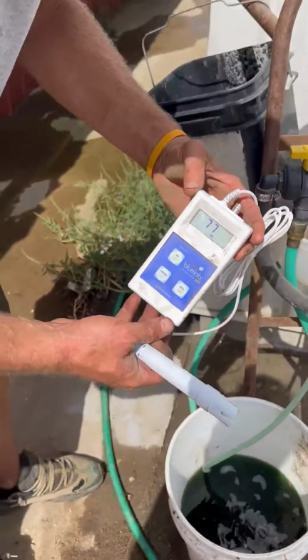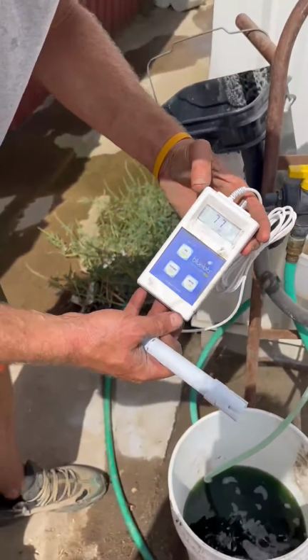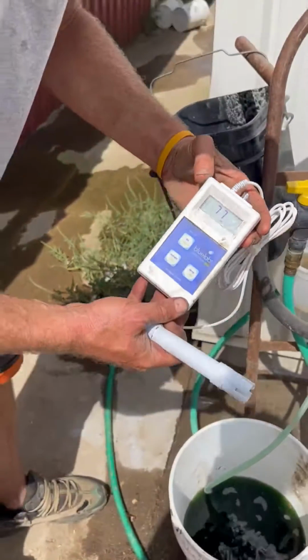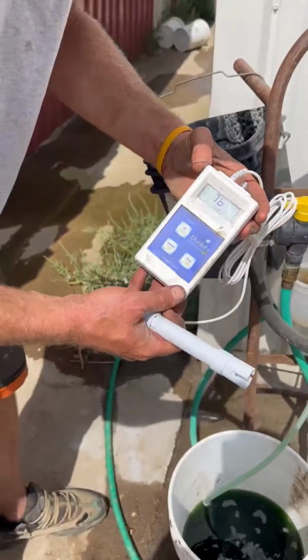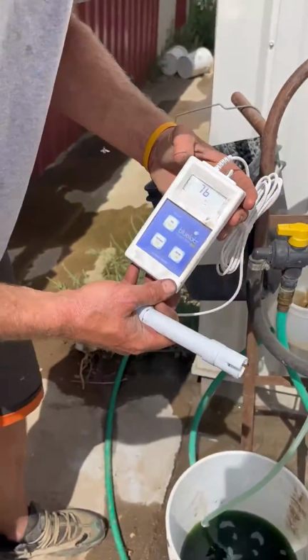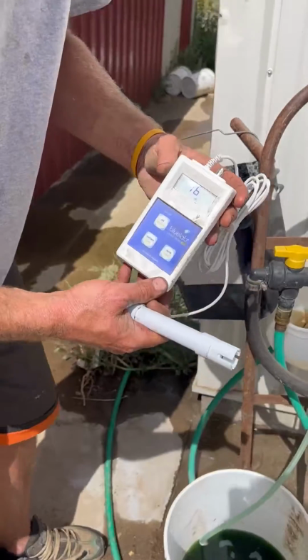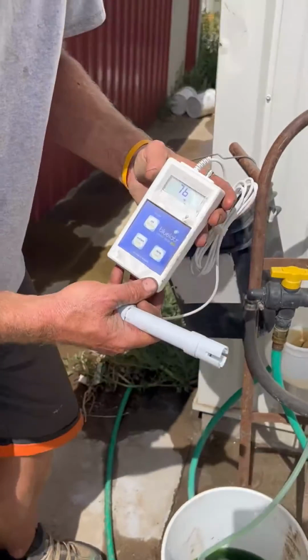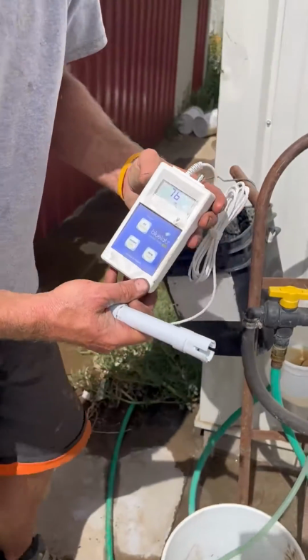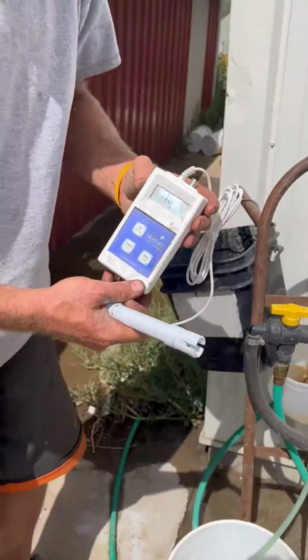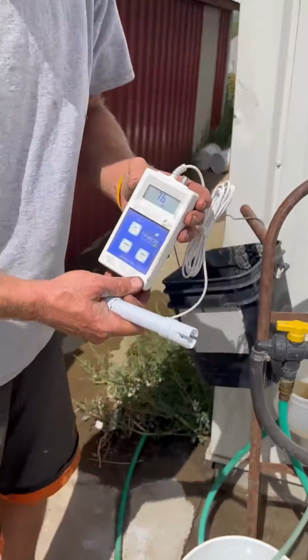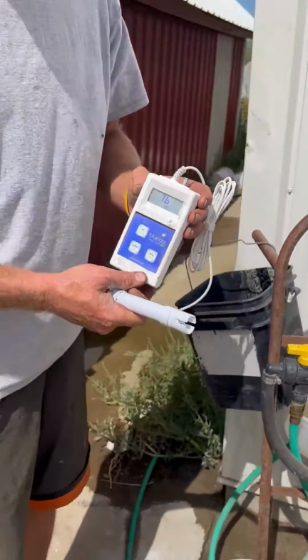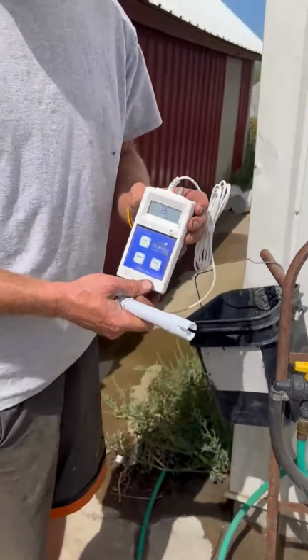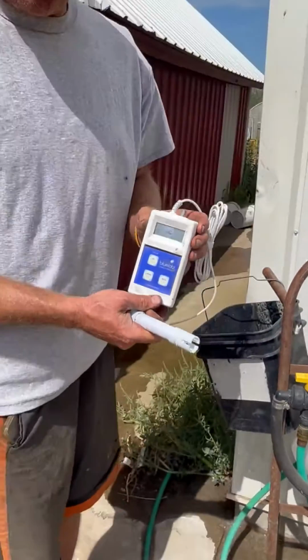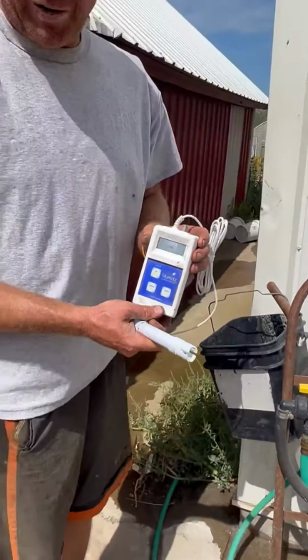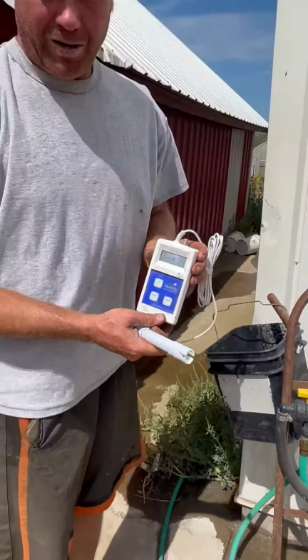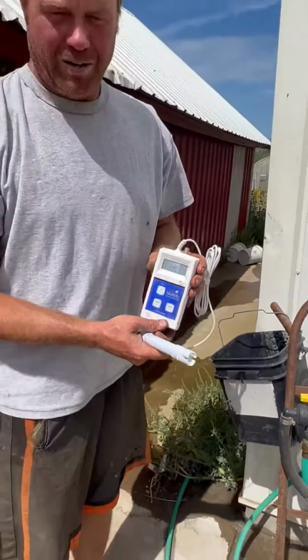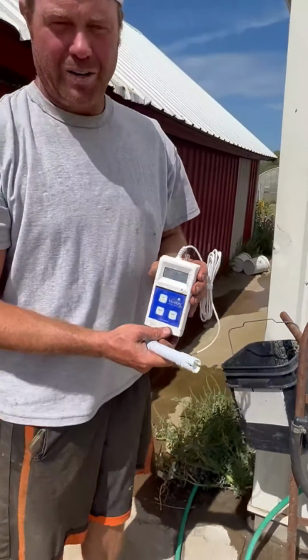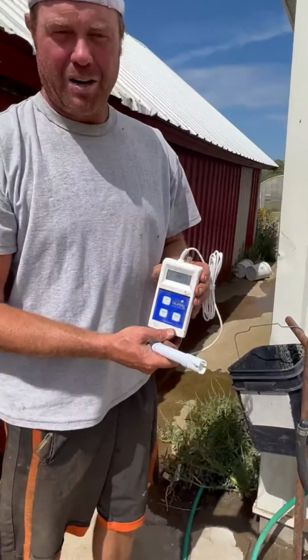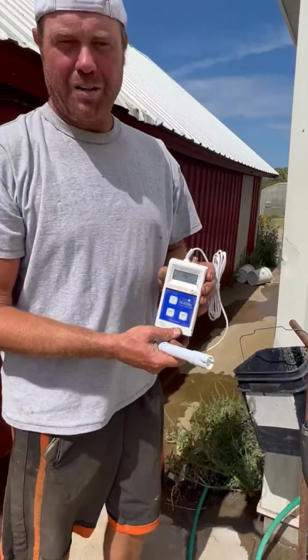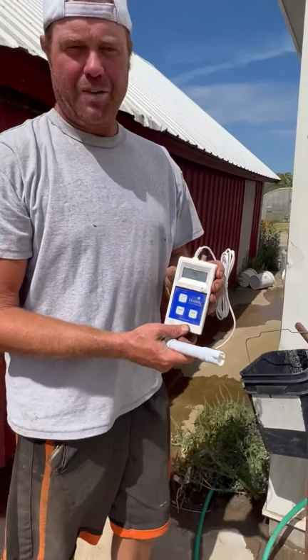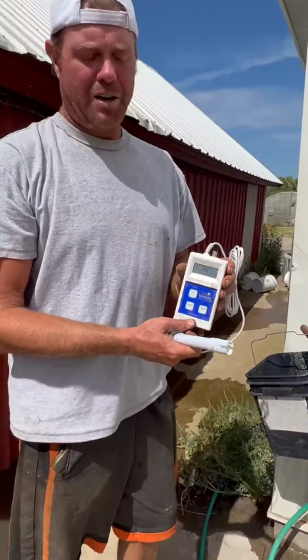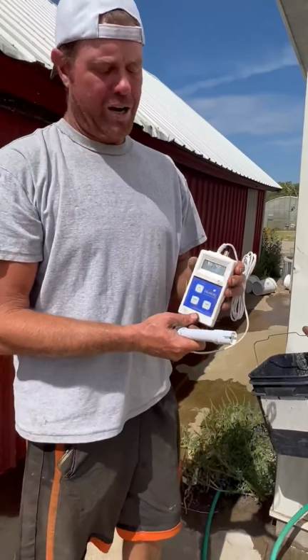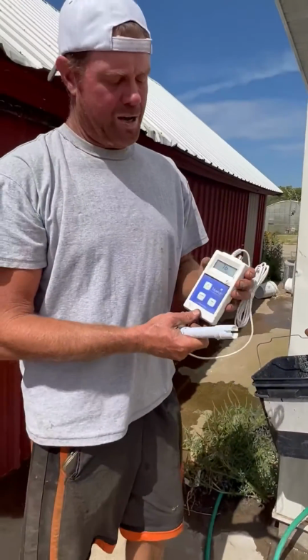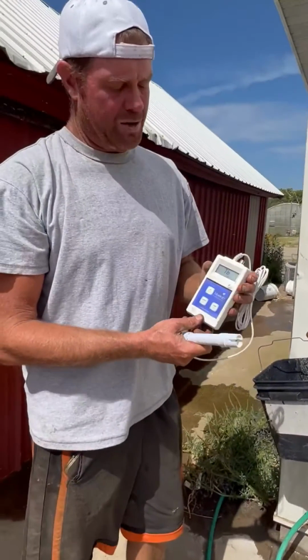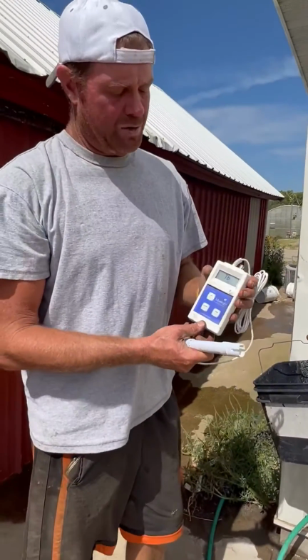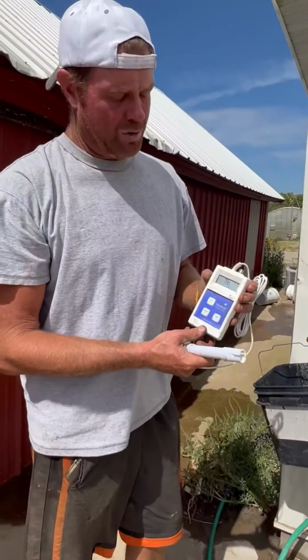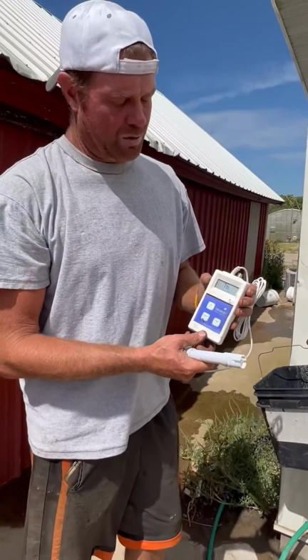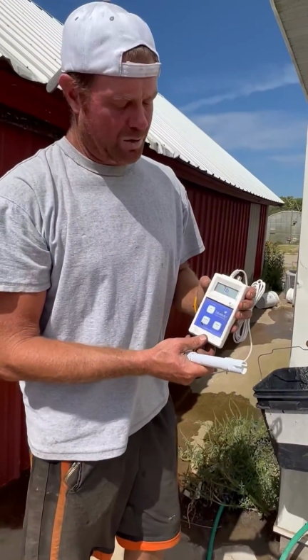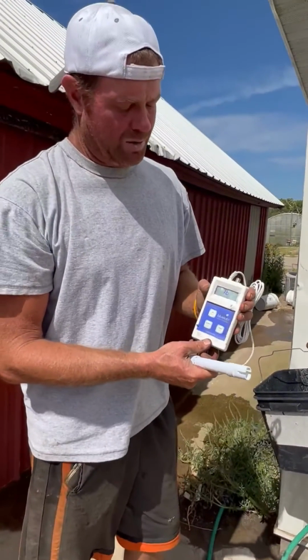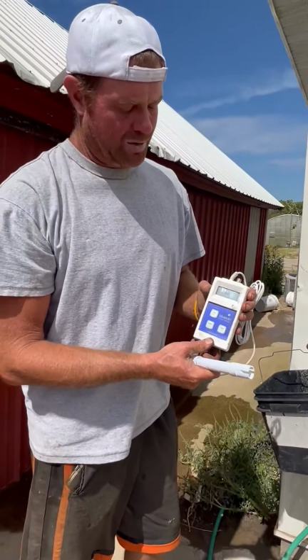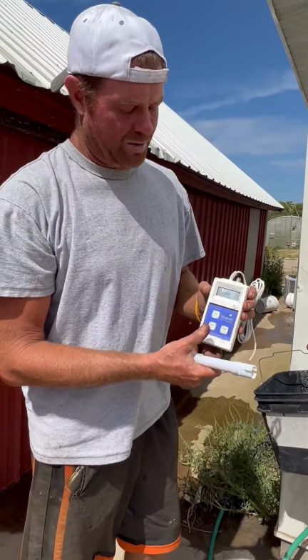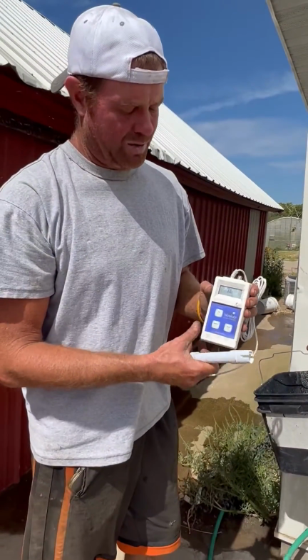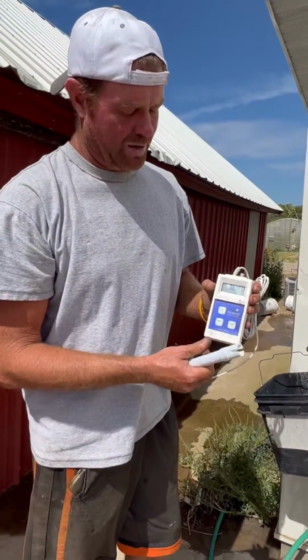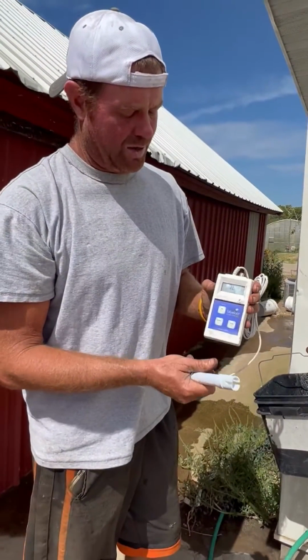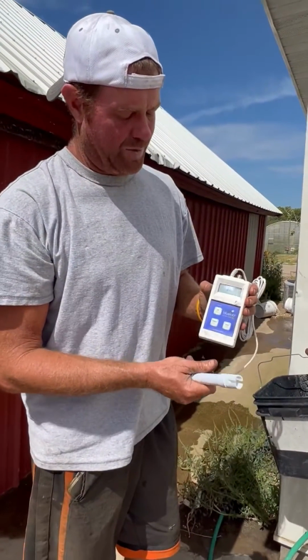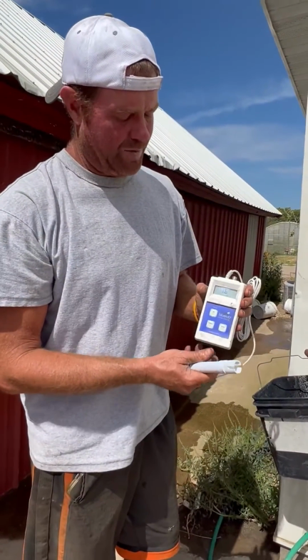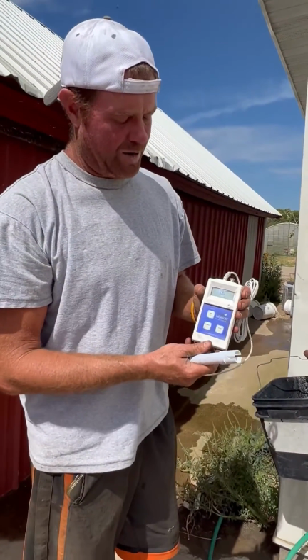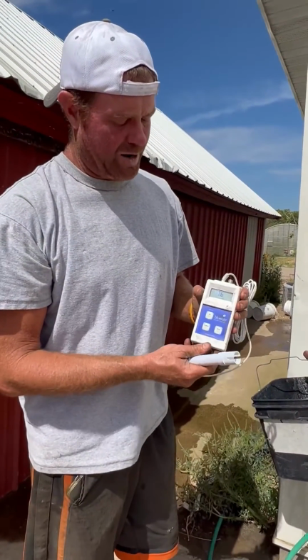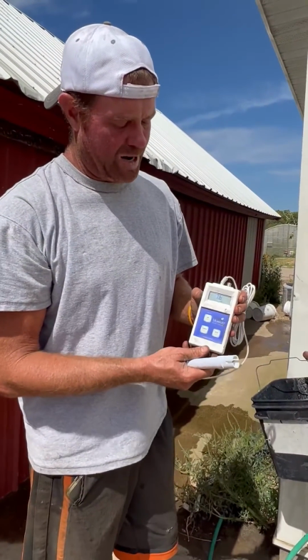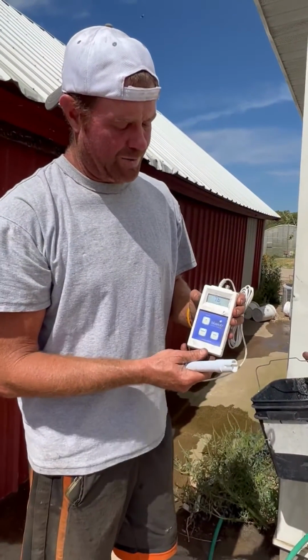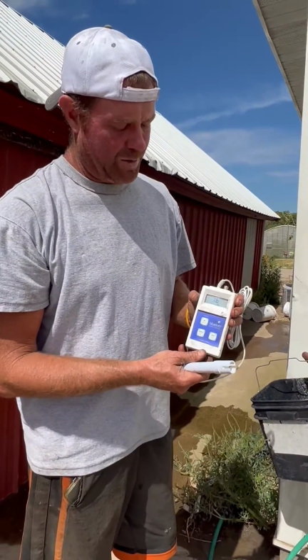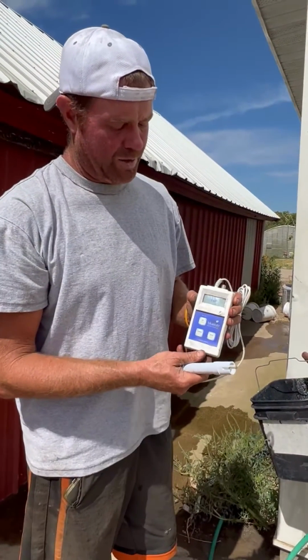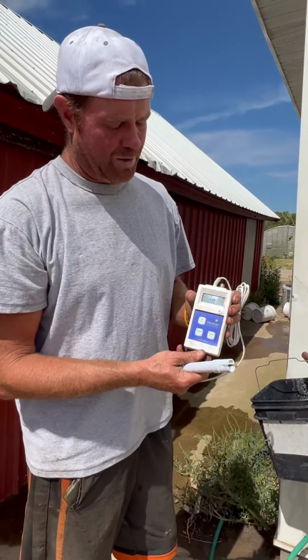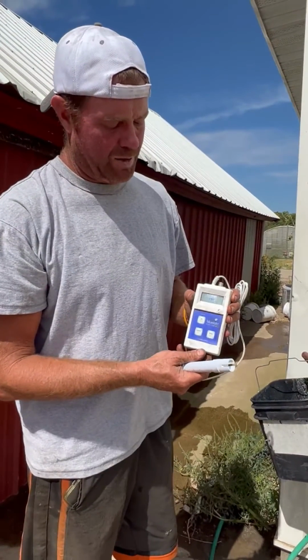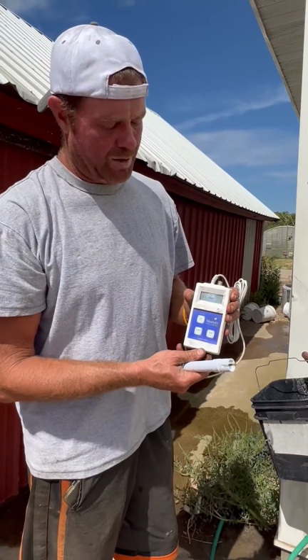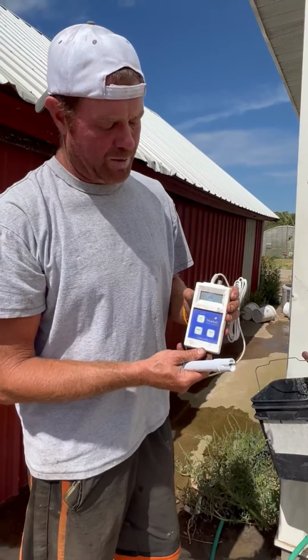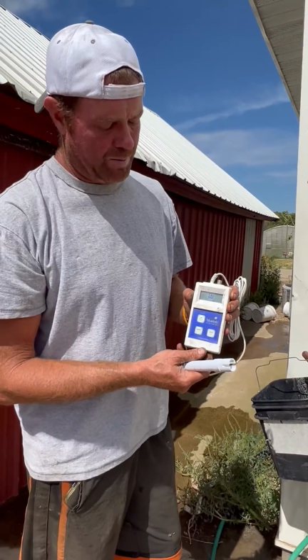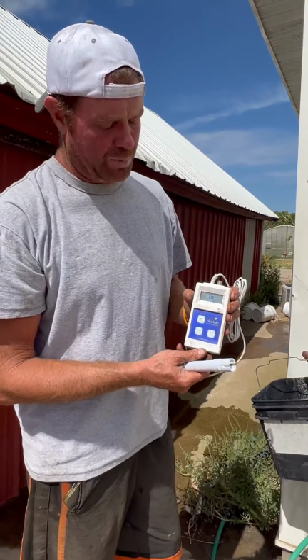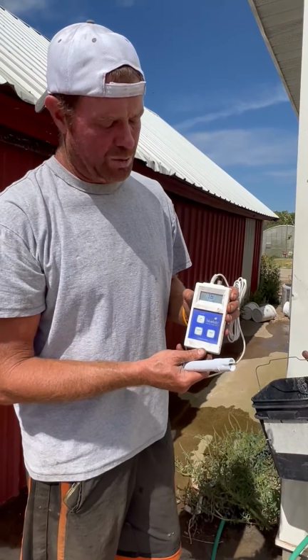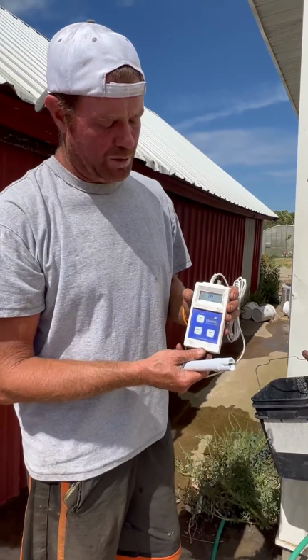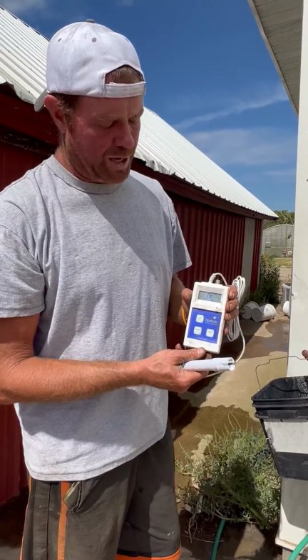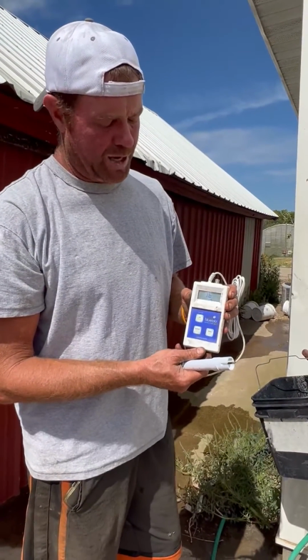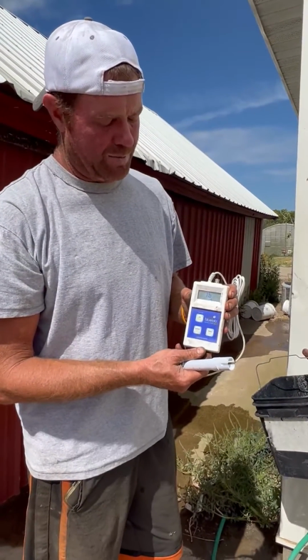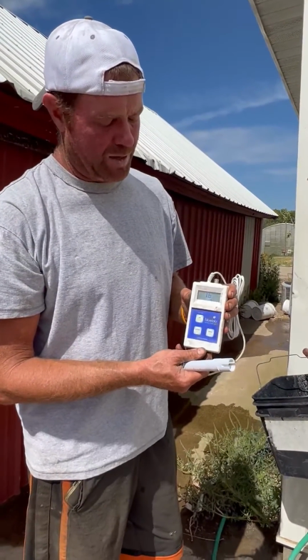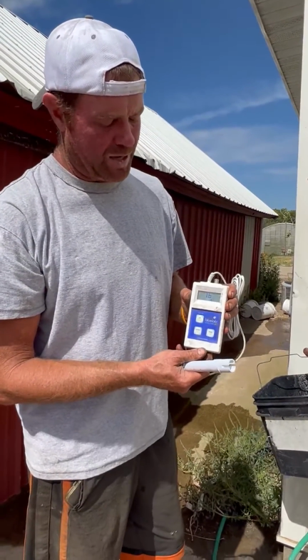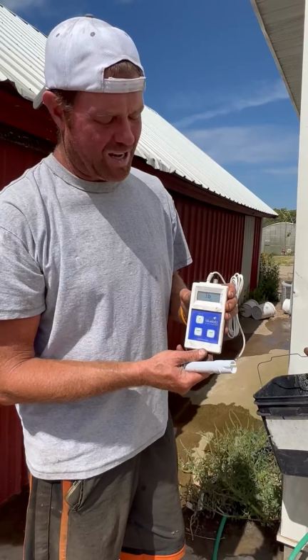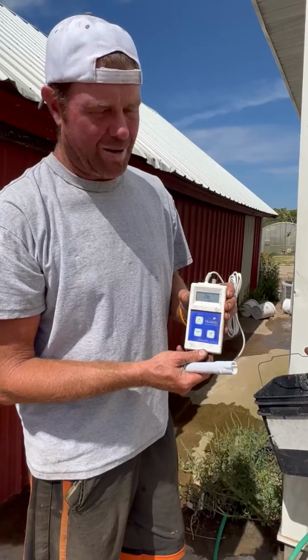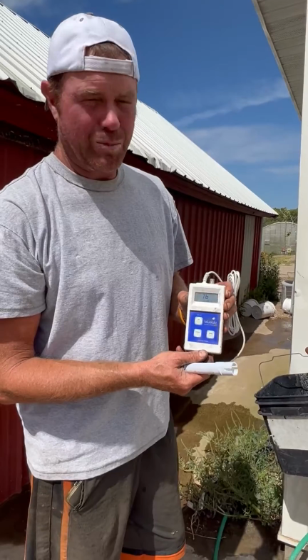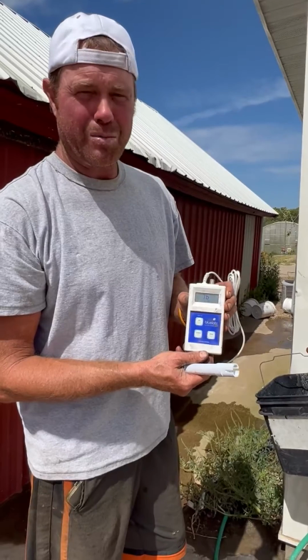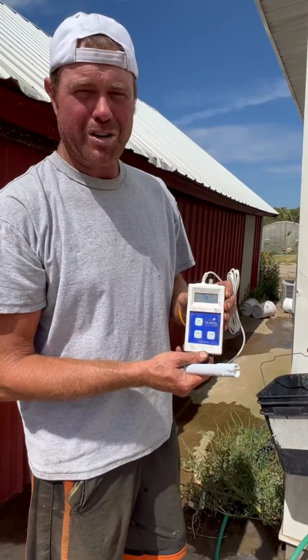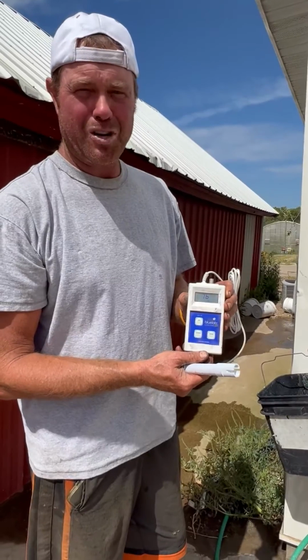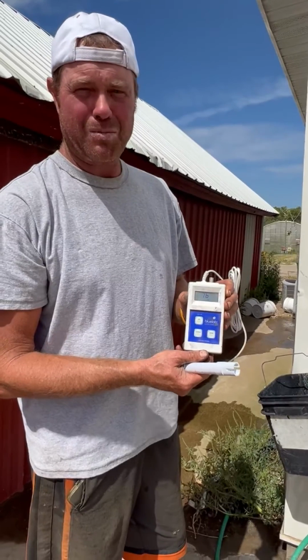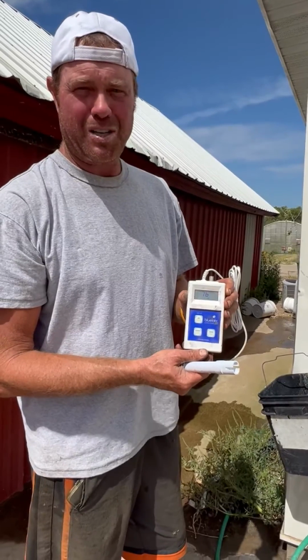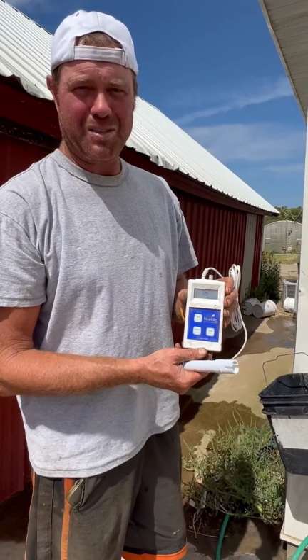This is a very, very handy tool. I've been very happy with the Blue Lab Combo Meter Plus.